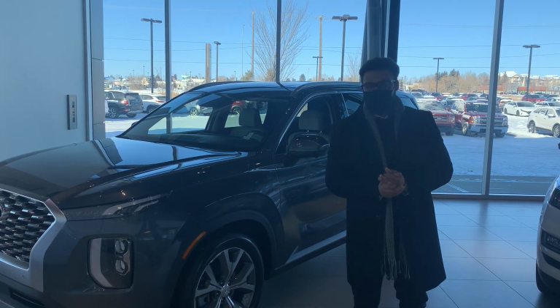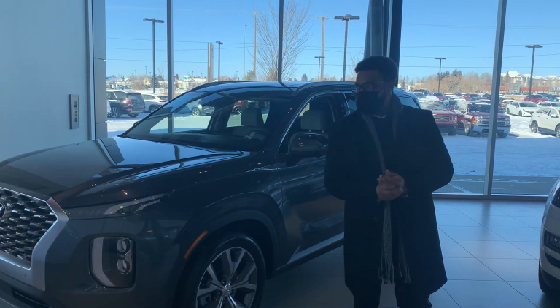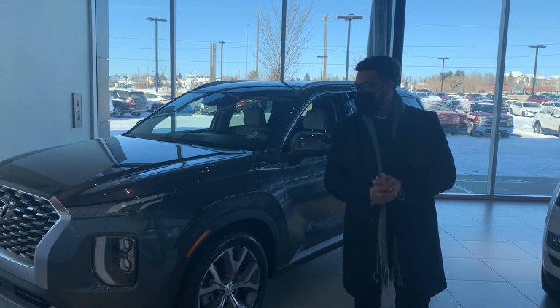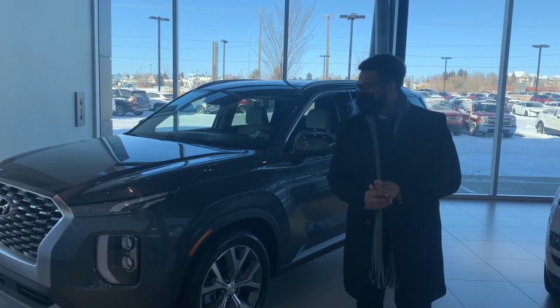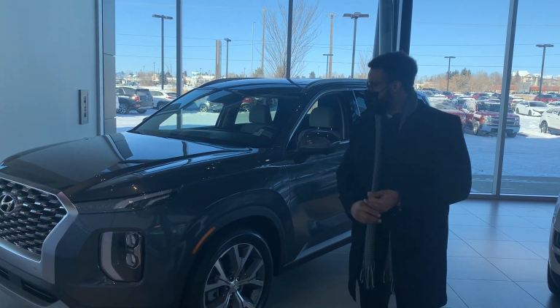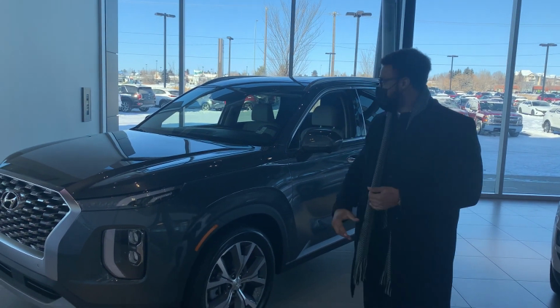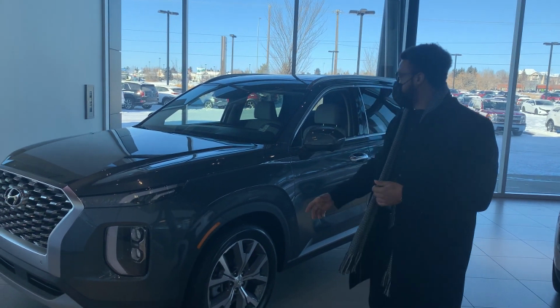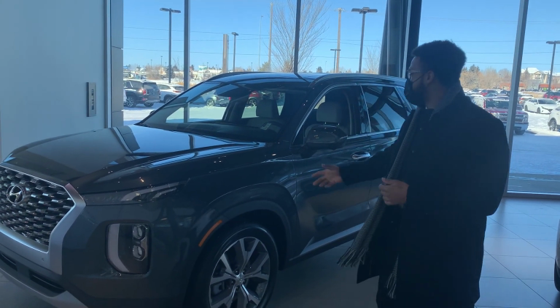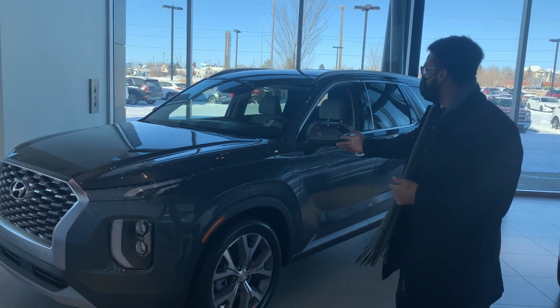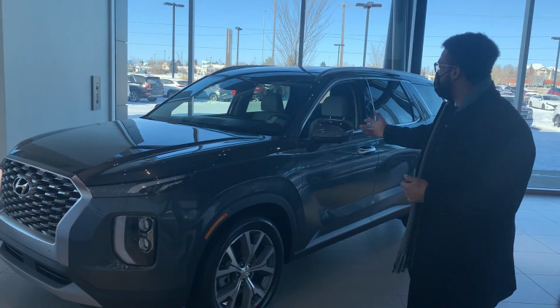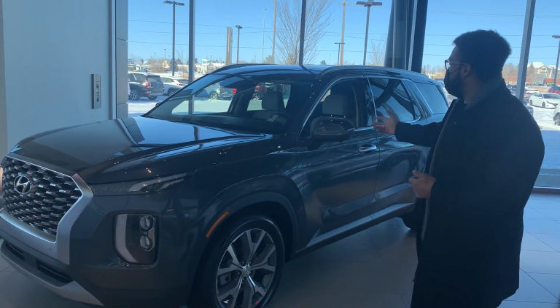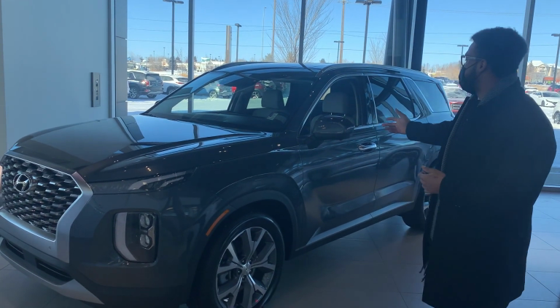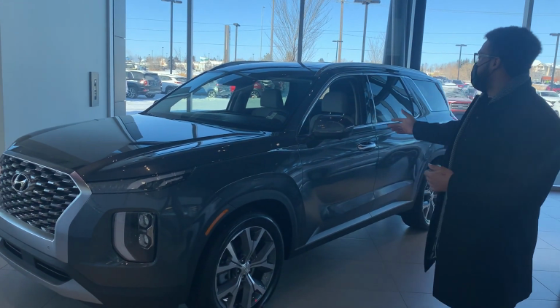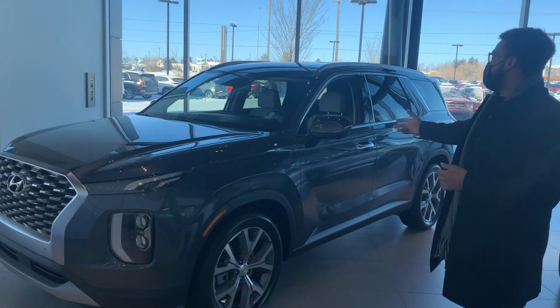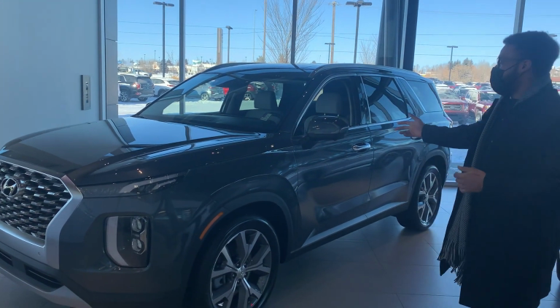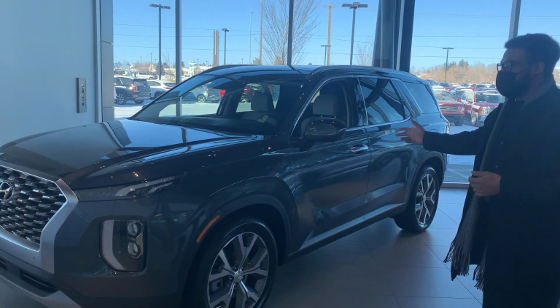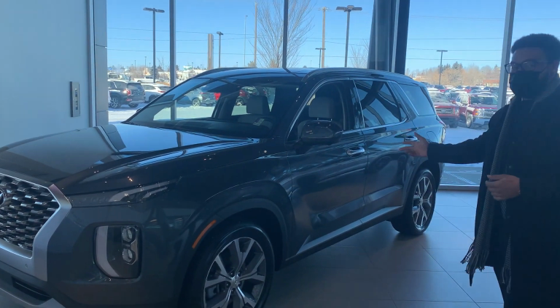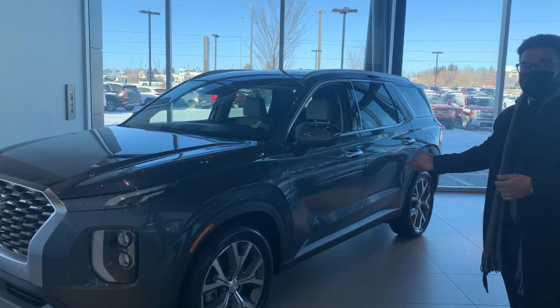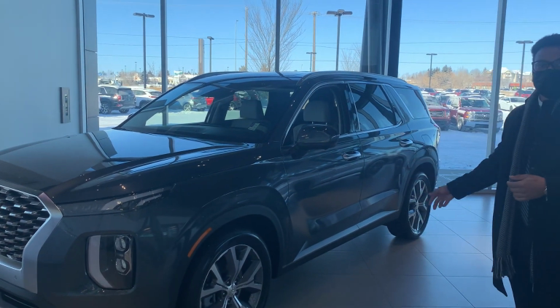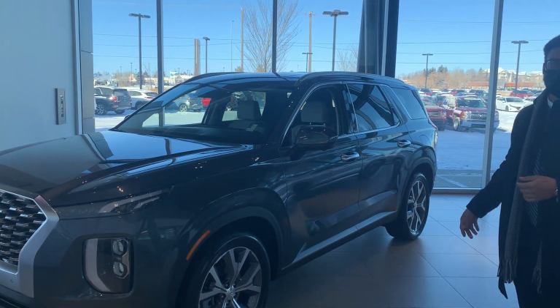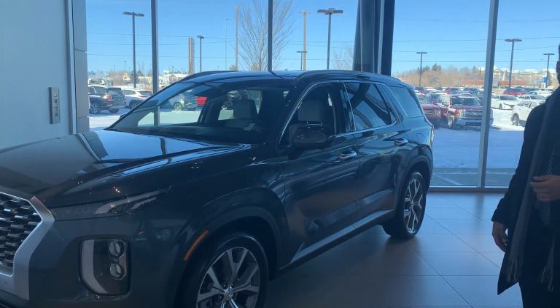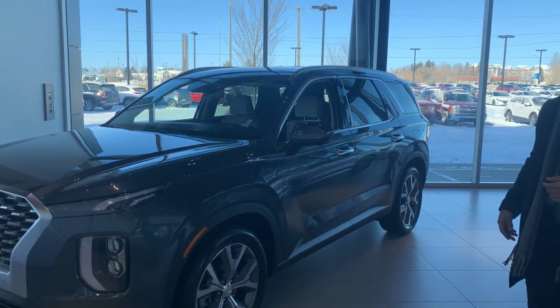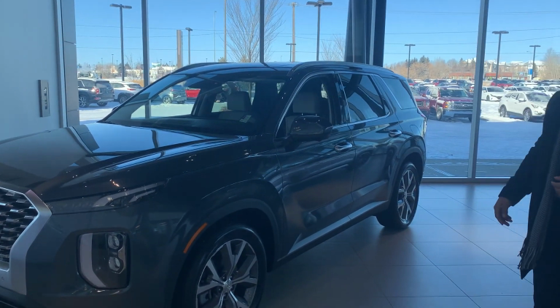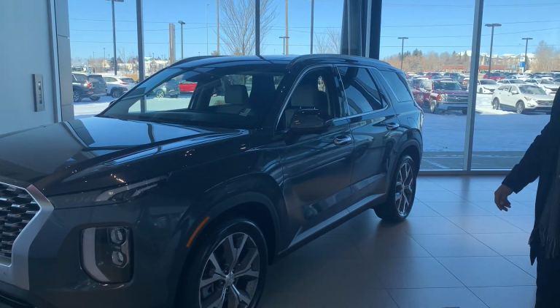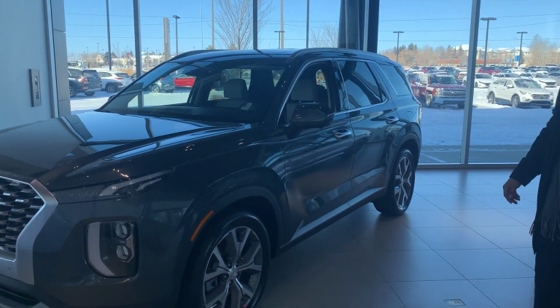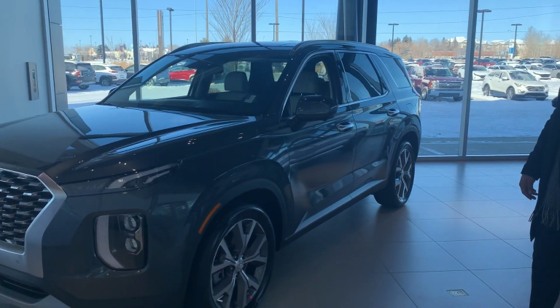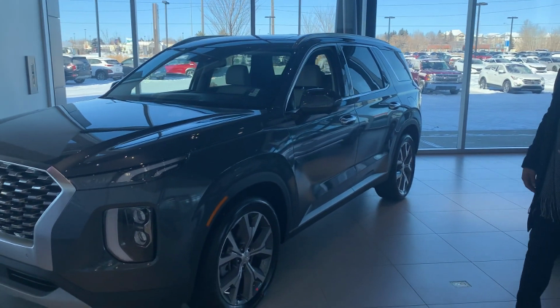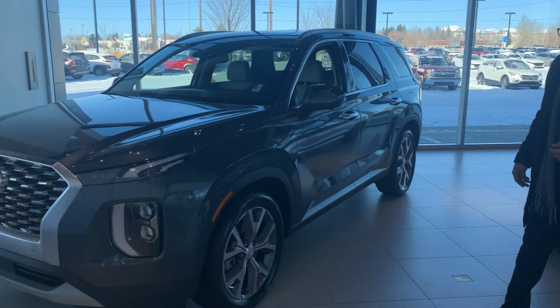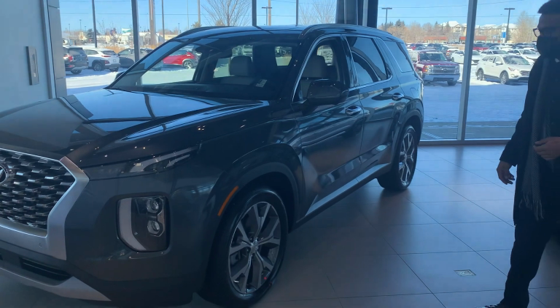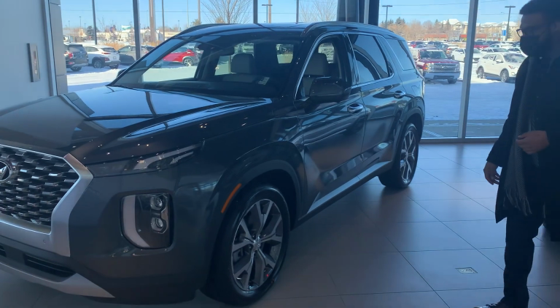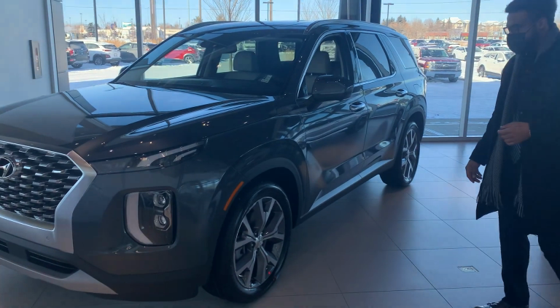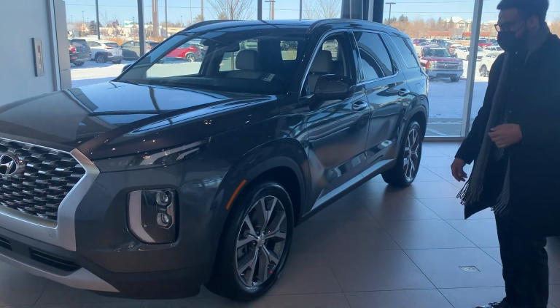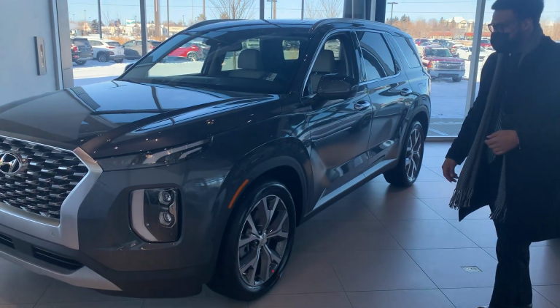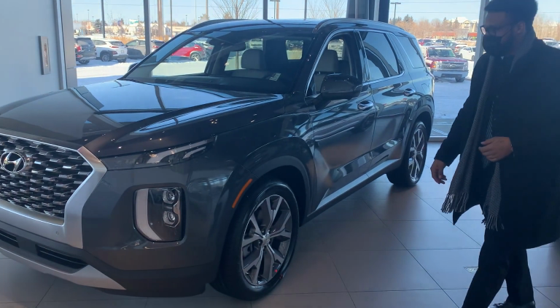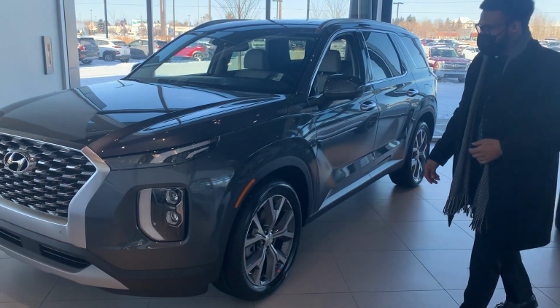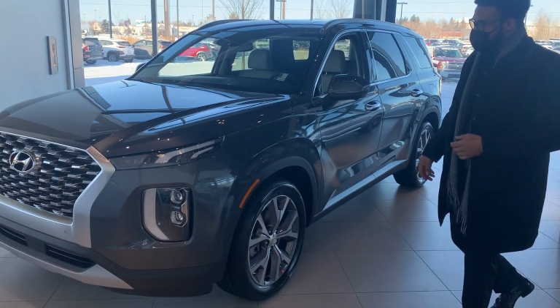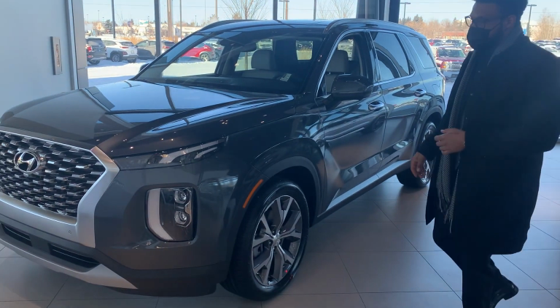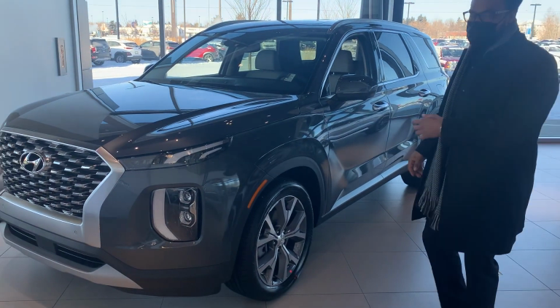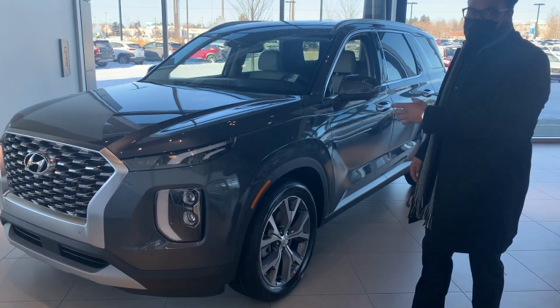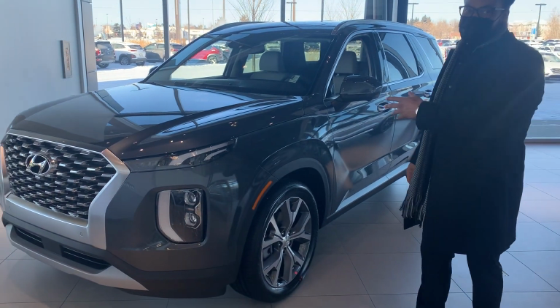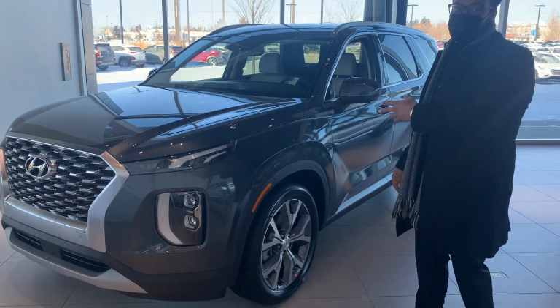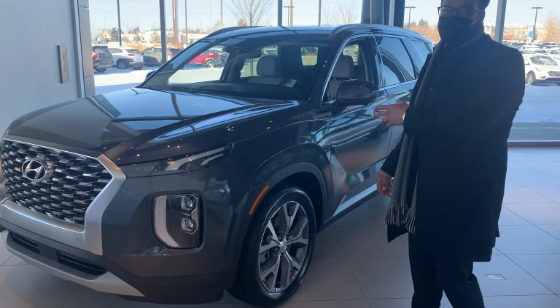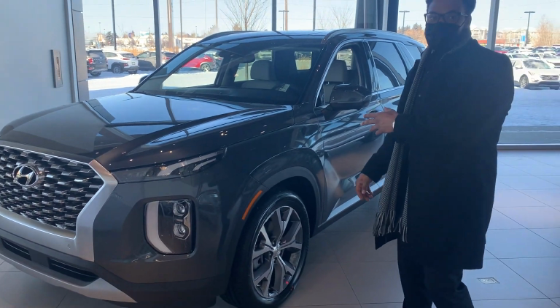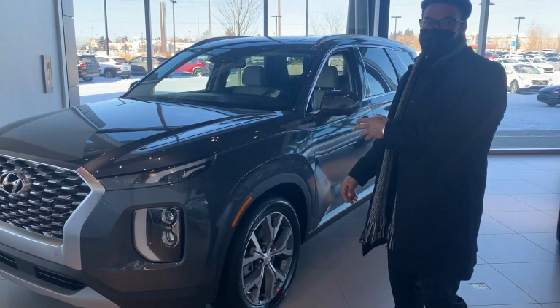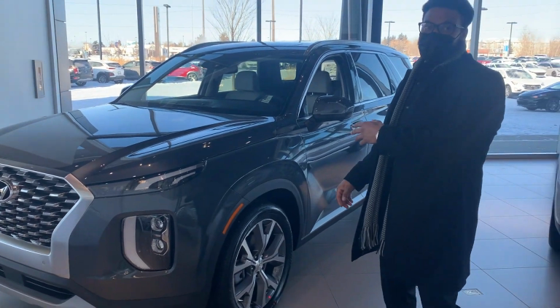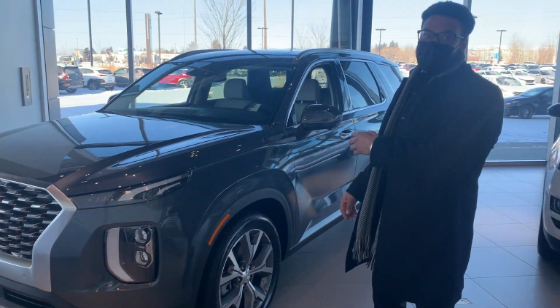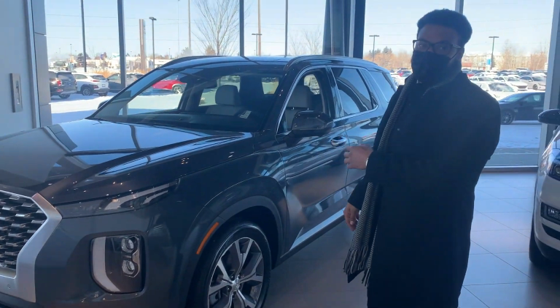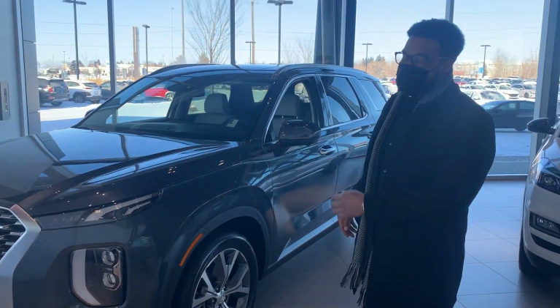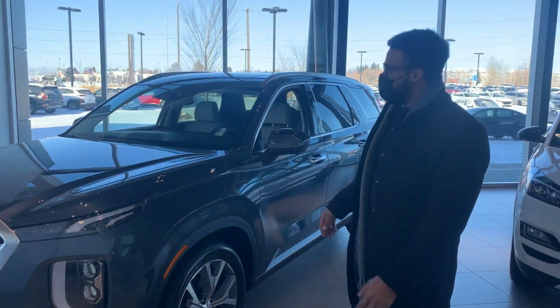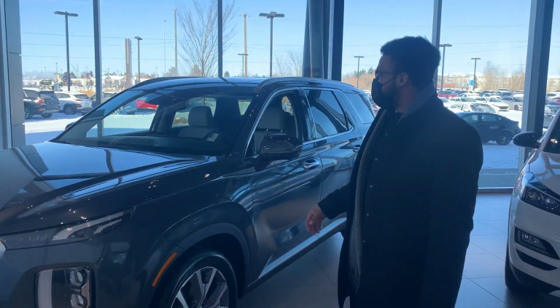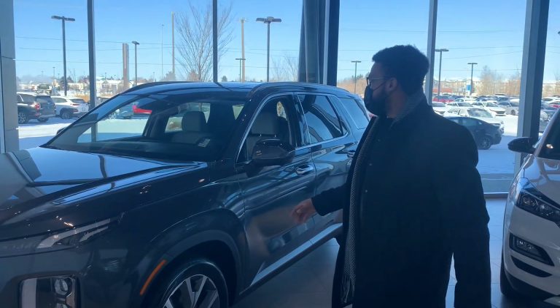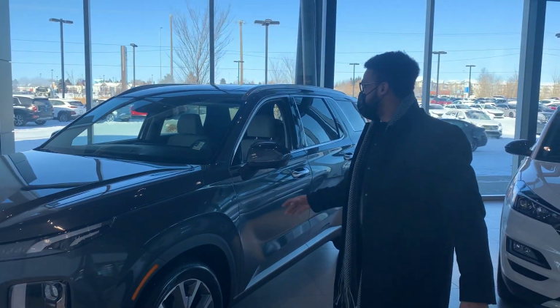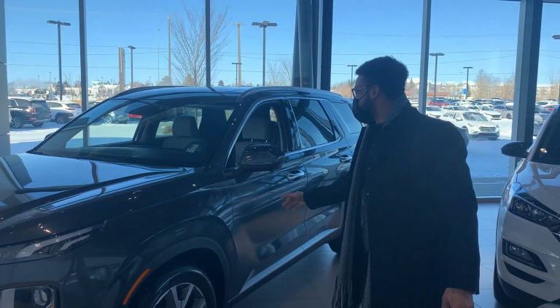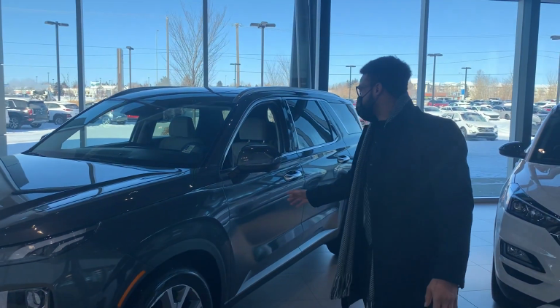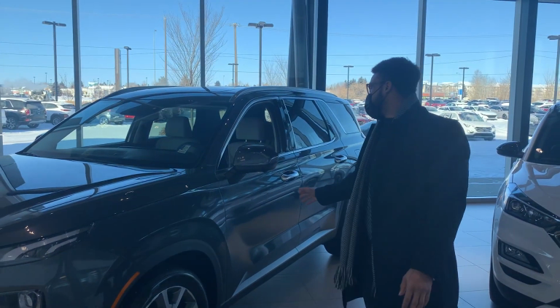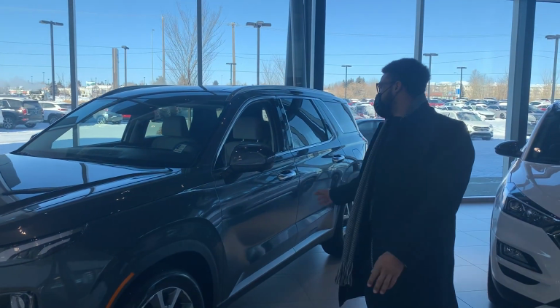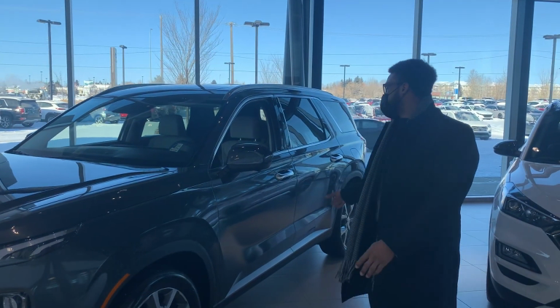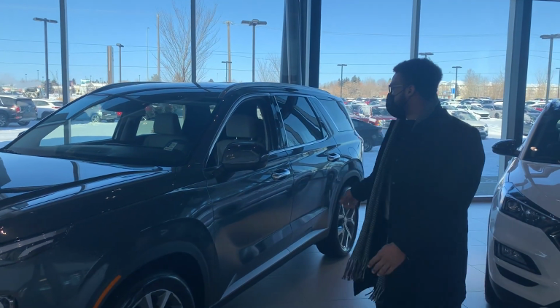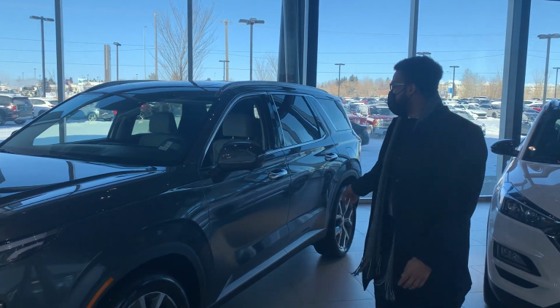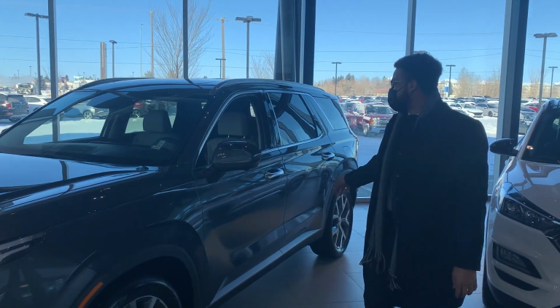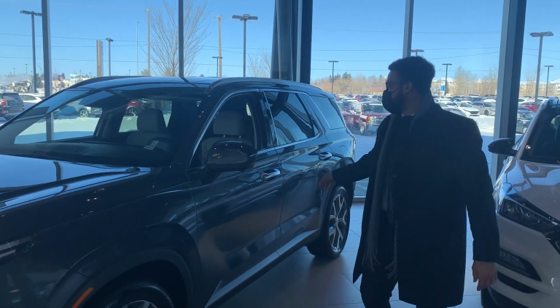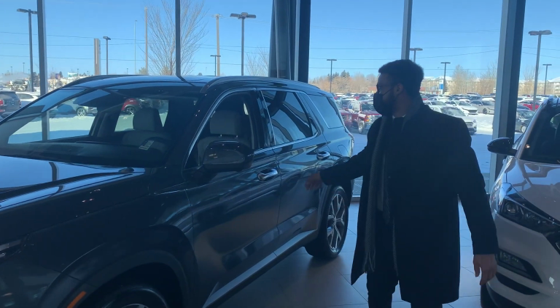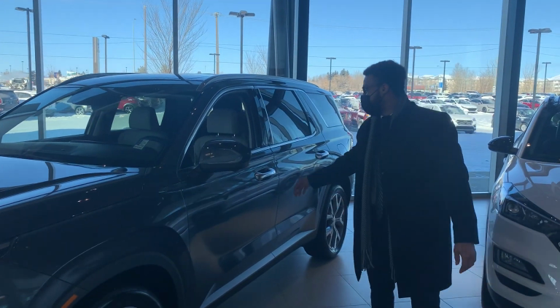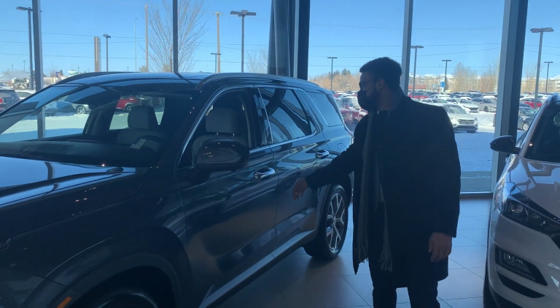Here's a beautiful 2021 Palisade that you acquired. This is a flagship vehicle — a vehicle that's made in this size.